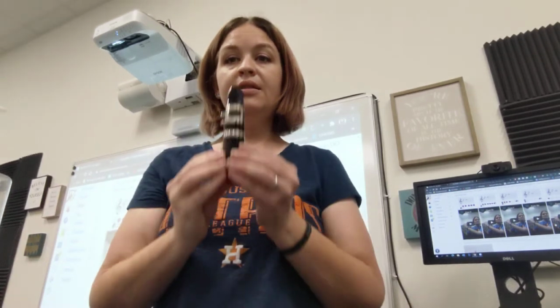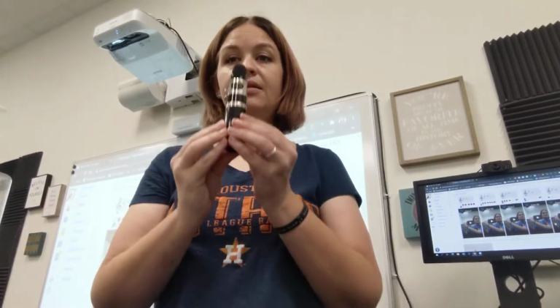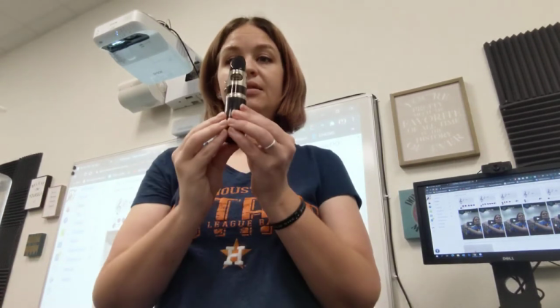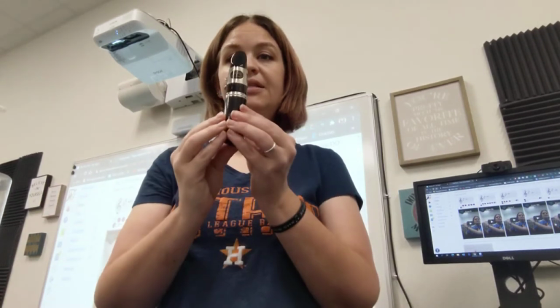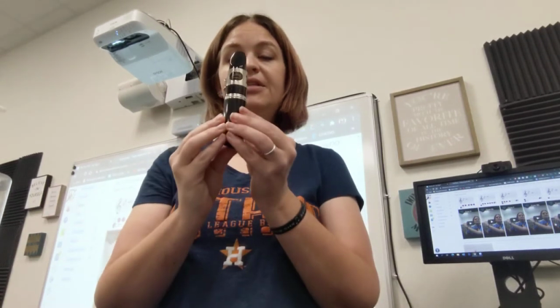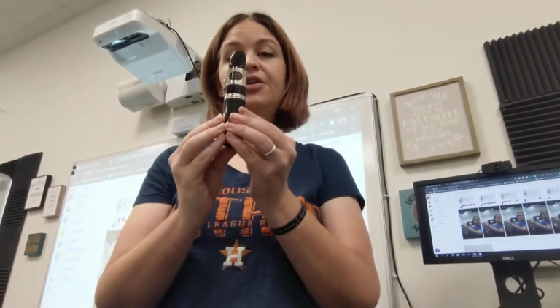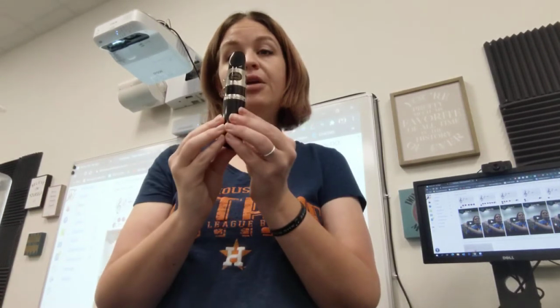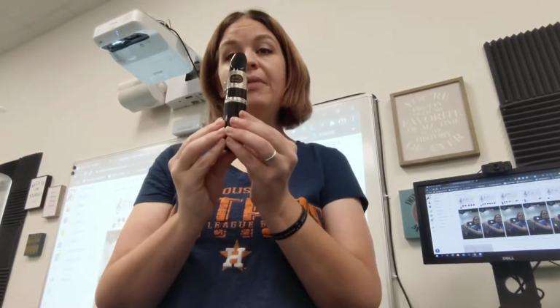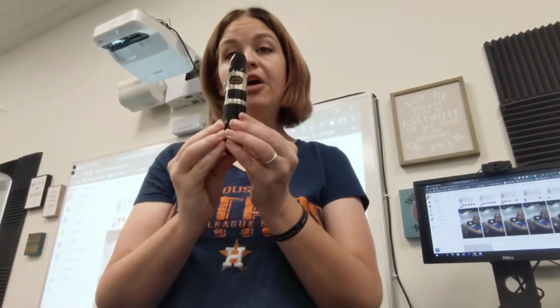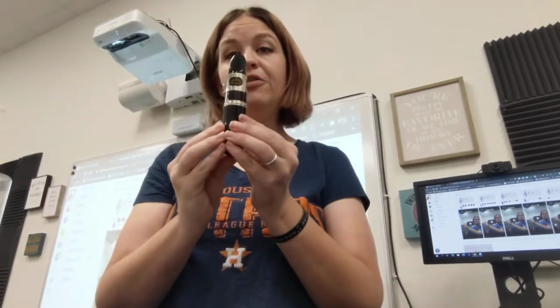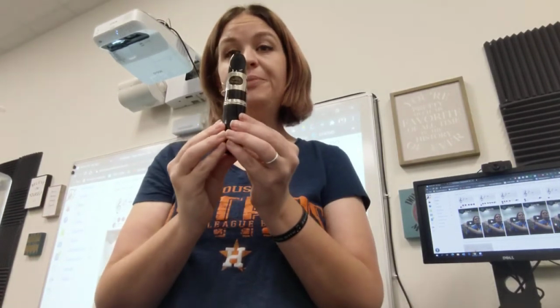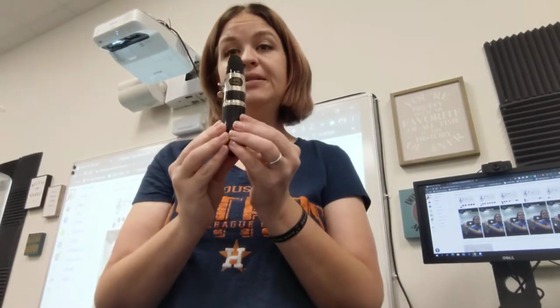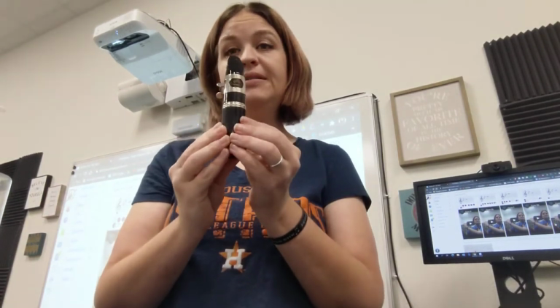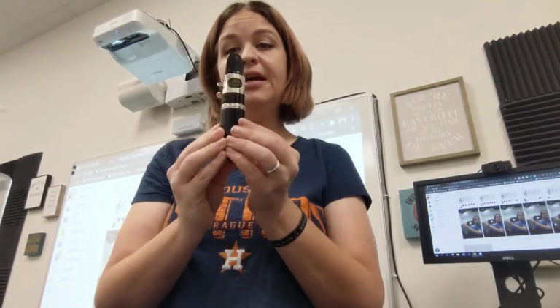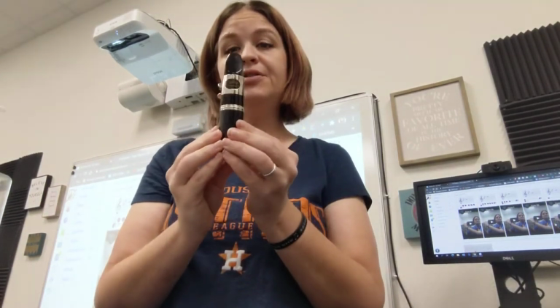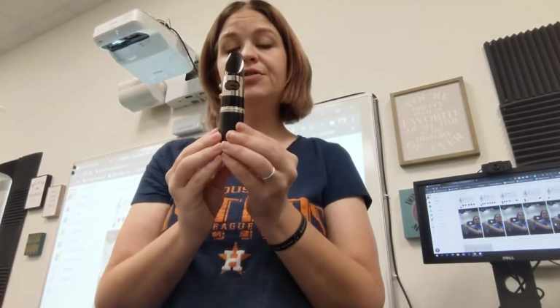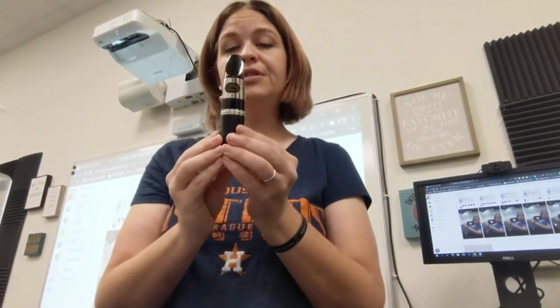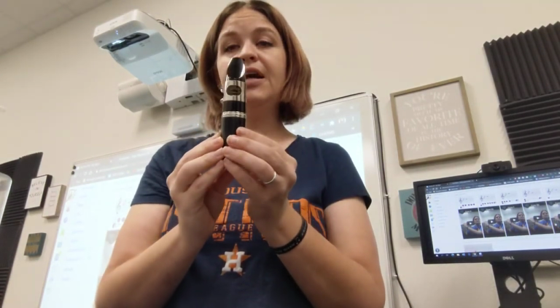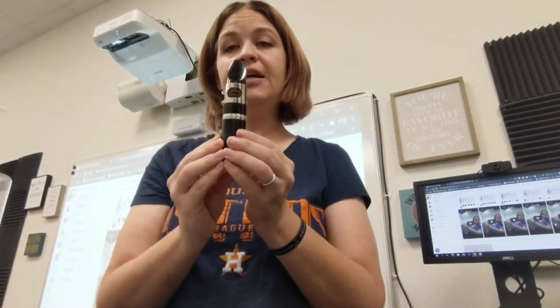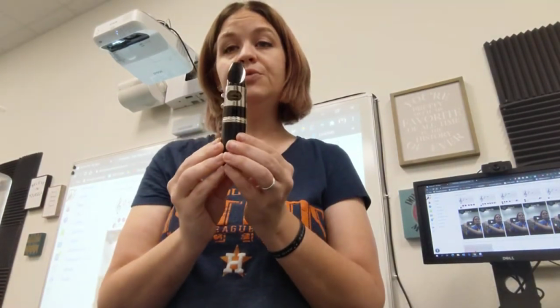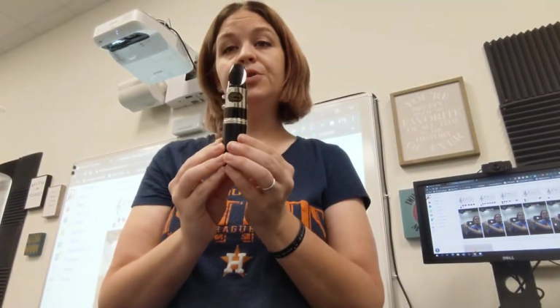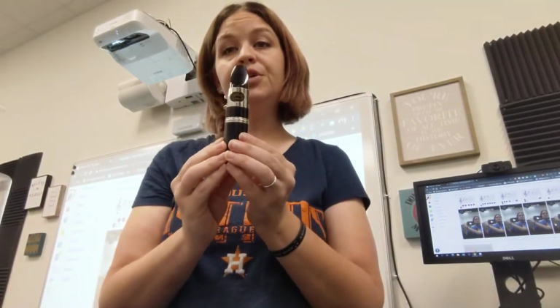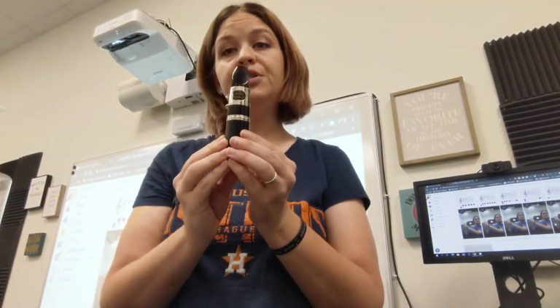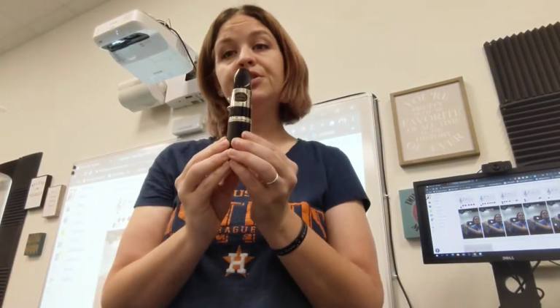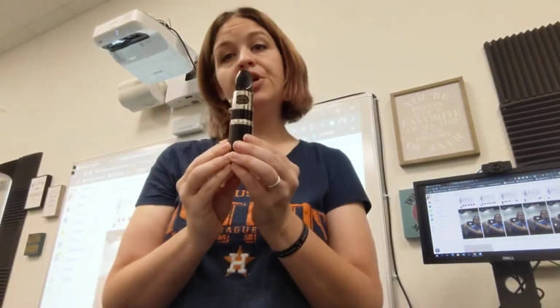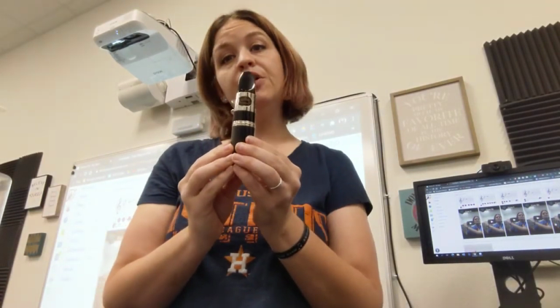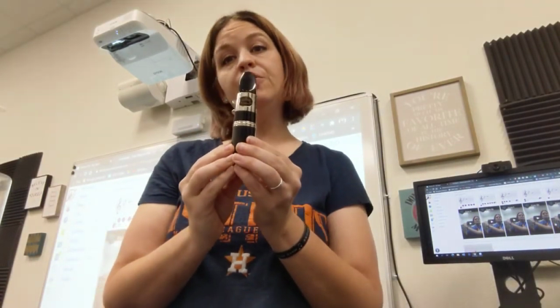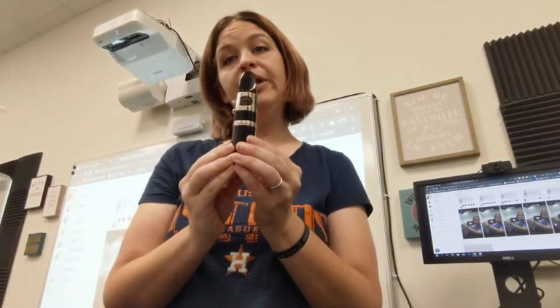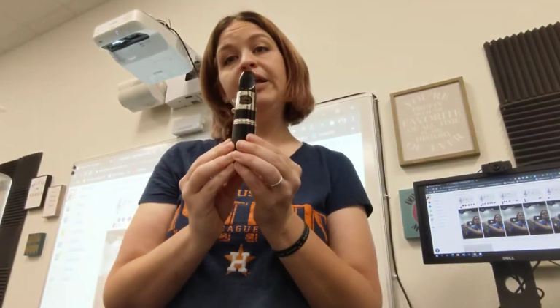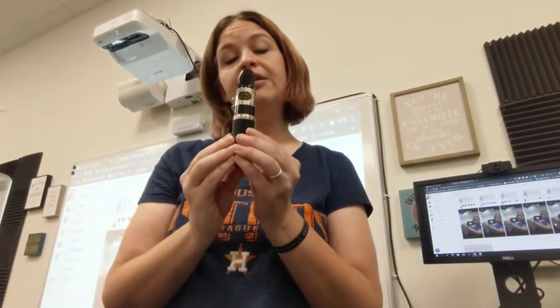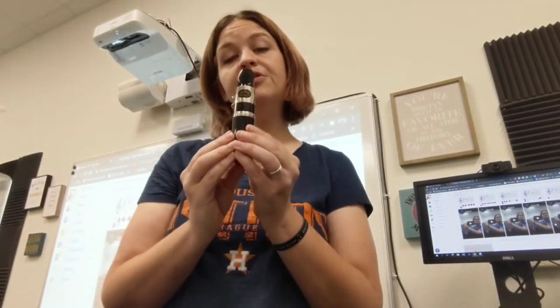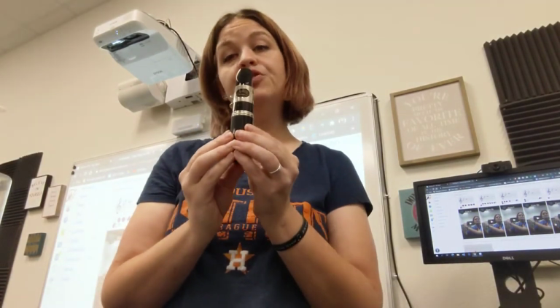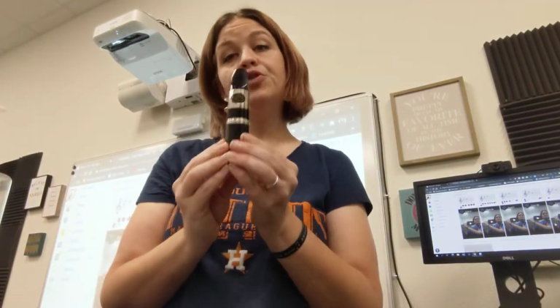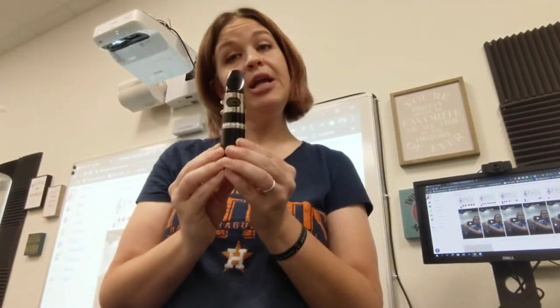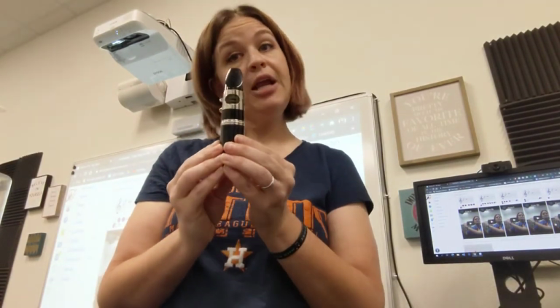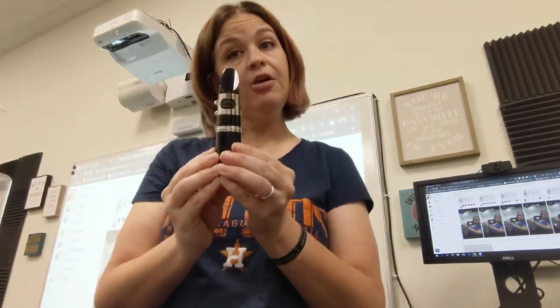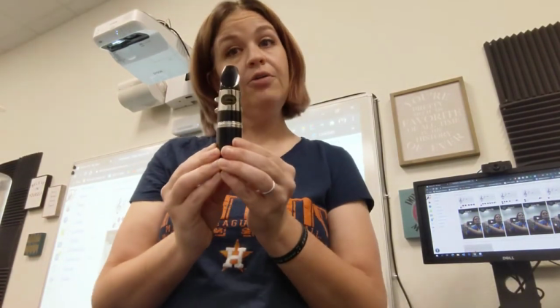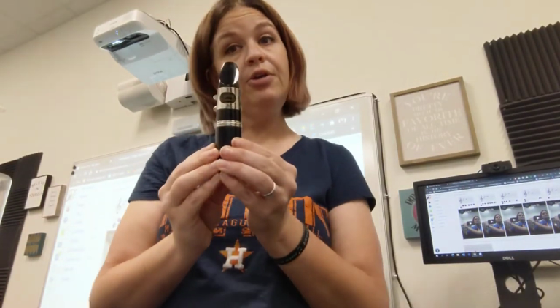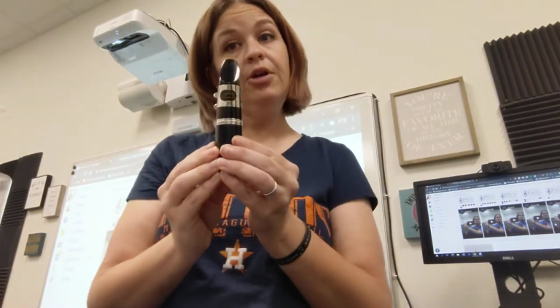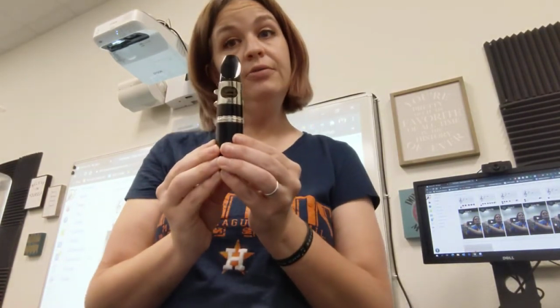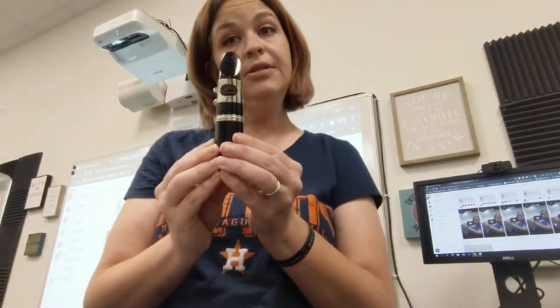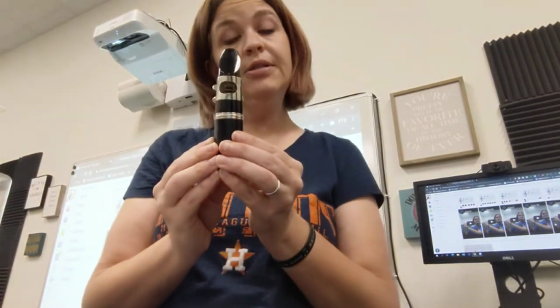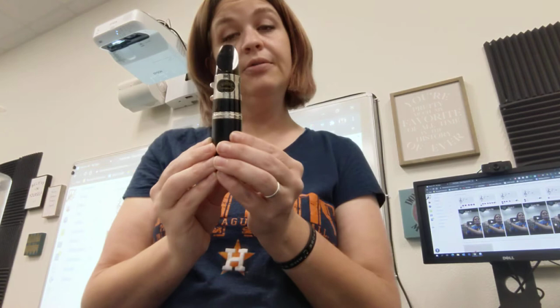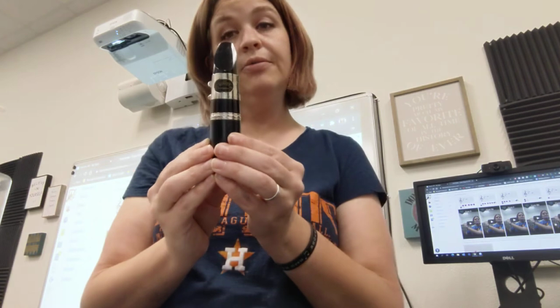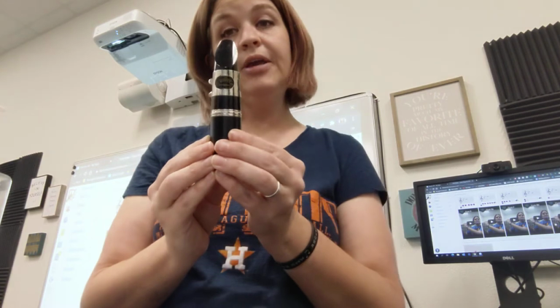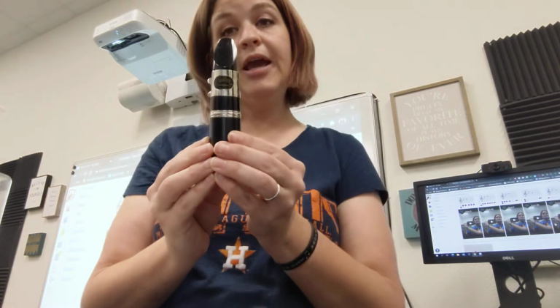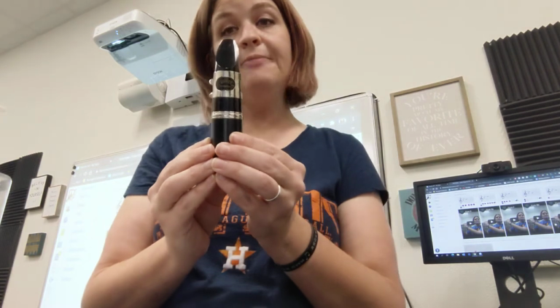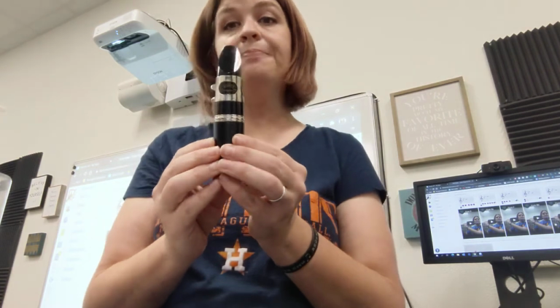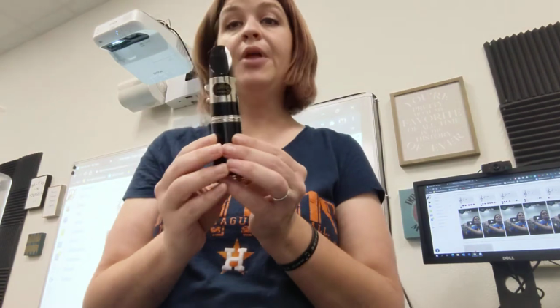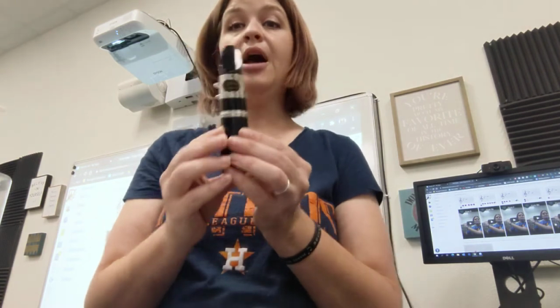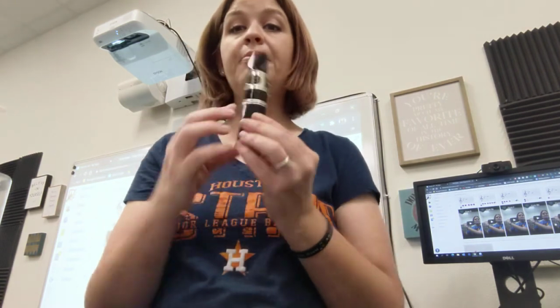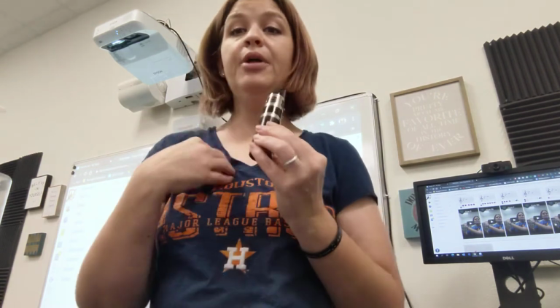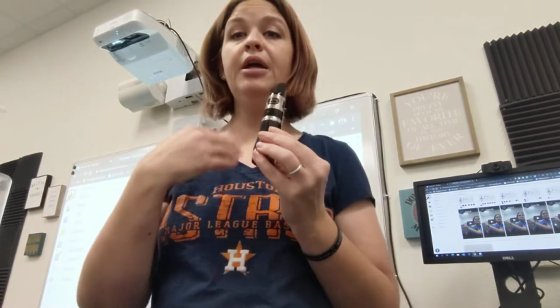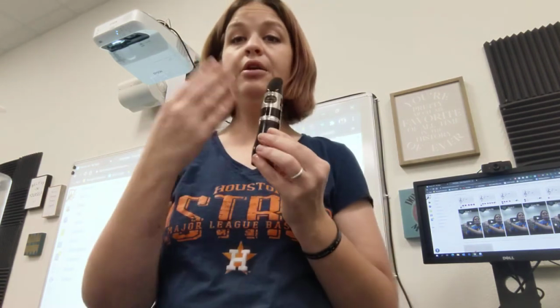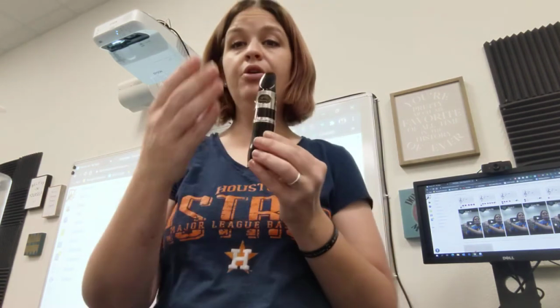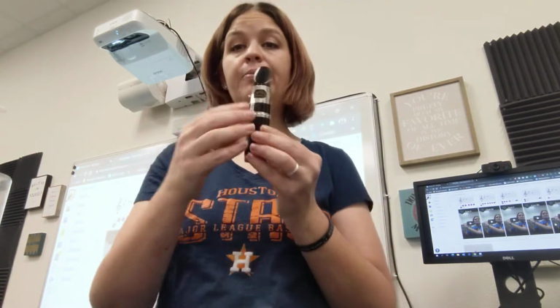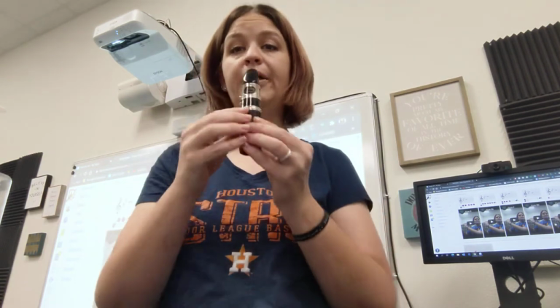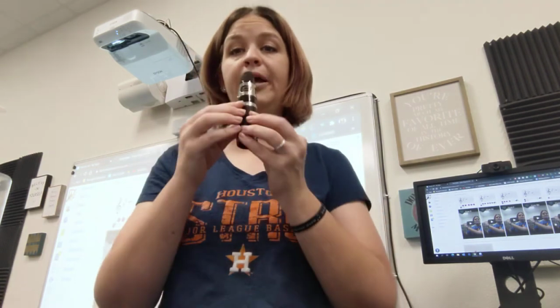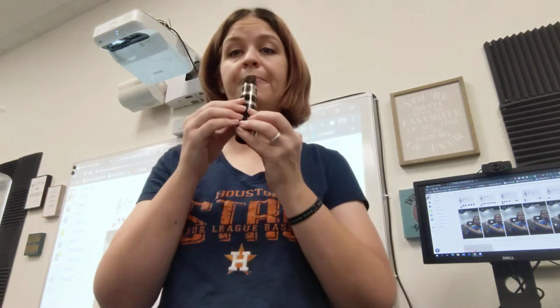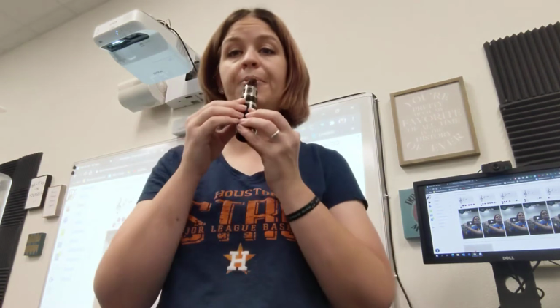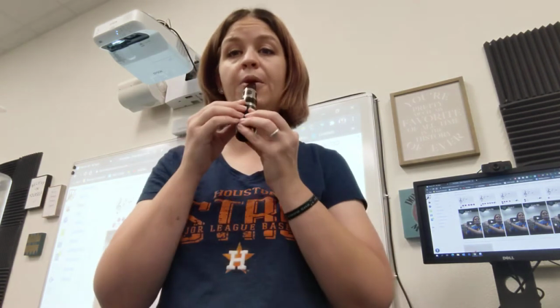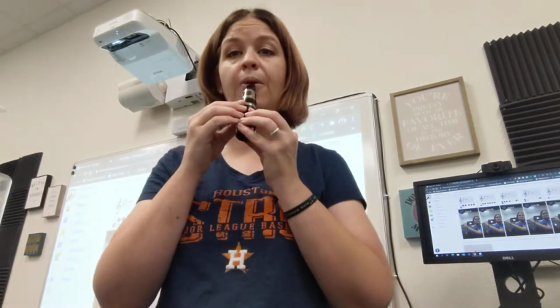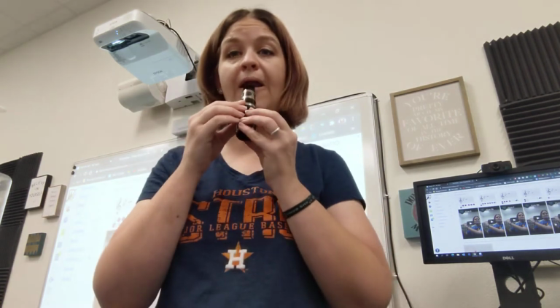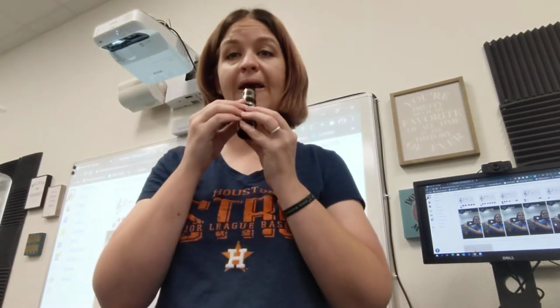This is our mouthpiece exercise. We're going to start with straight arrow notes. I play, you play. Ready?